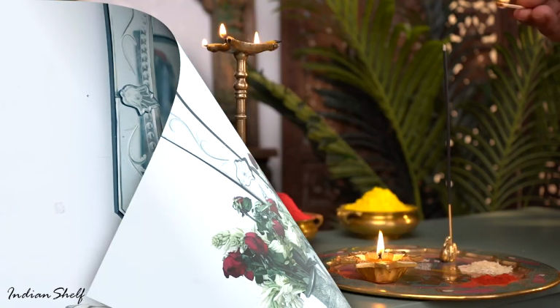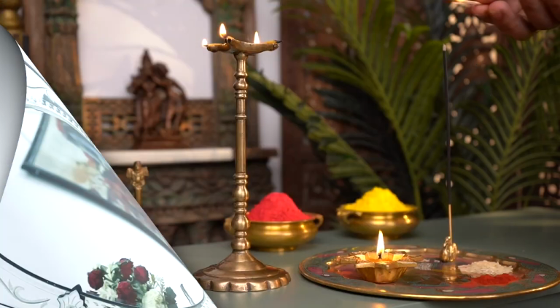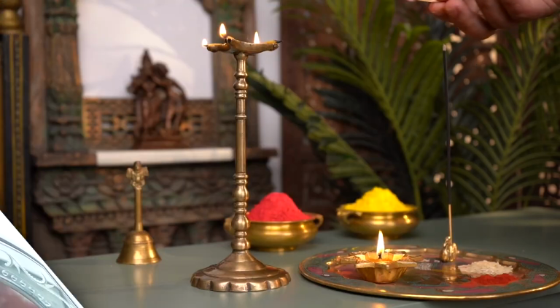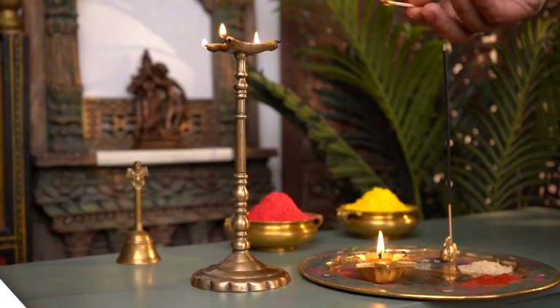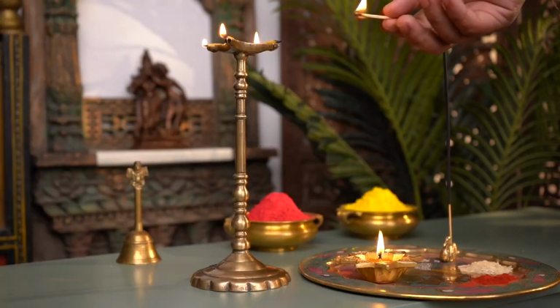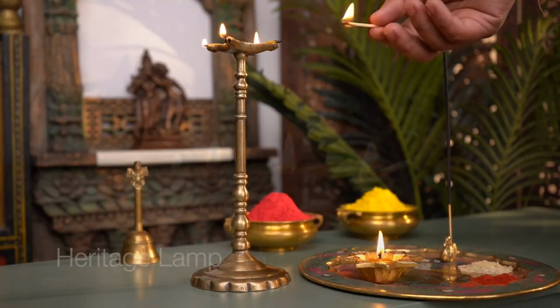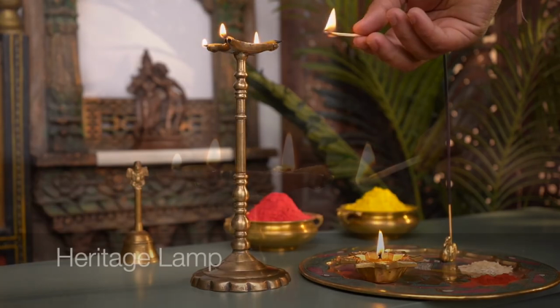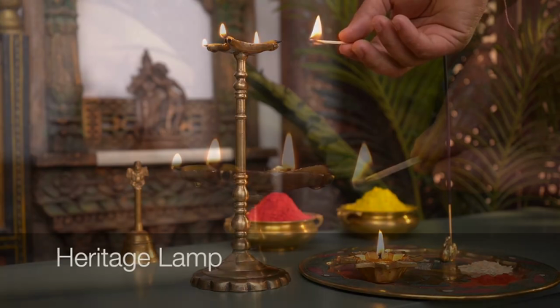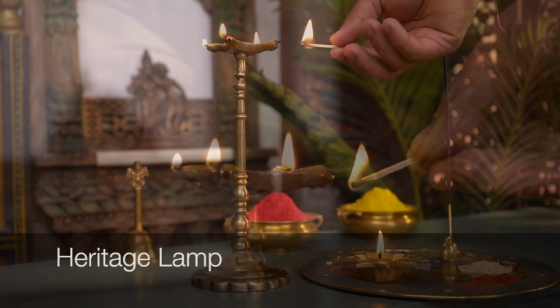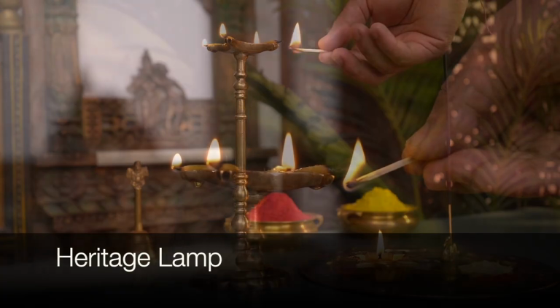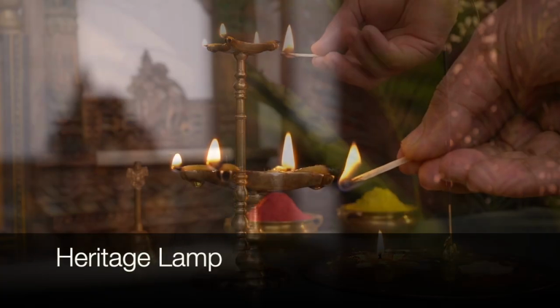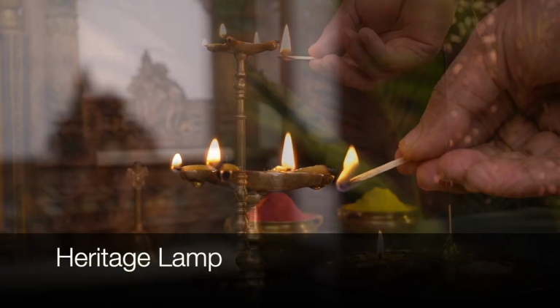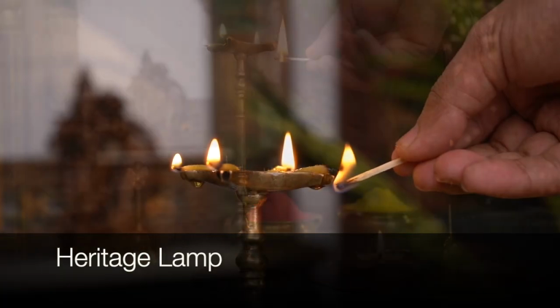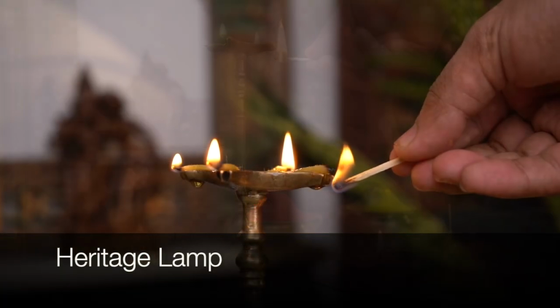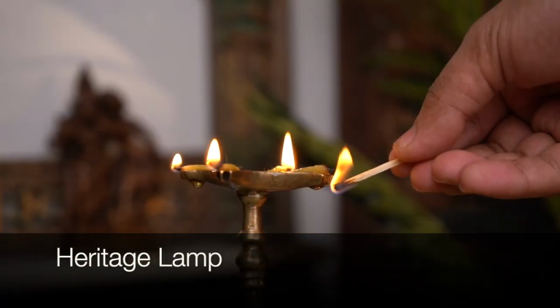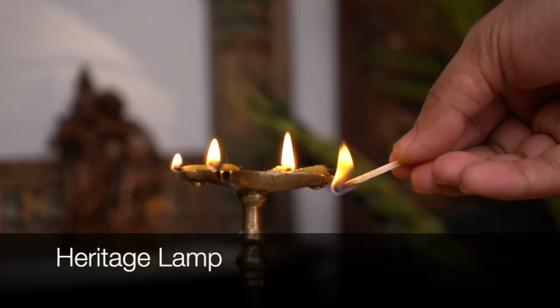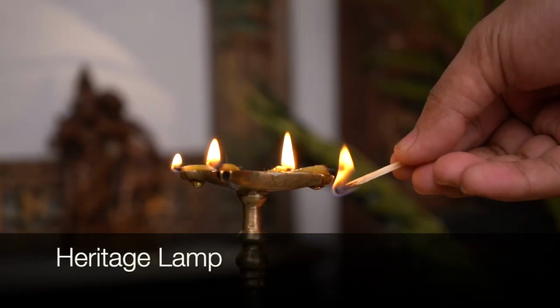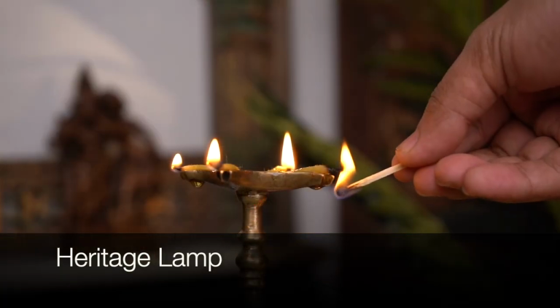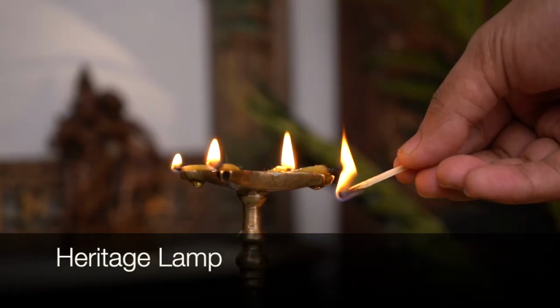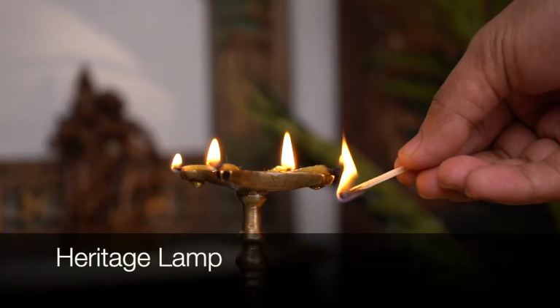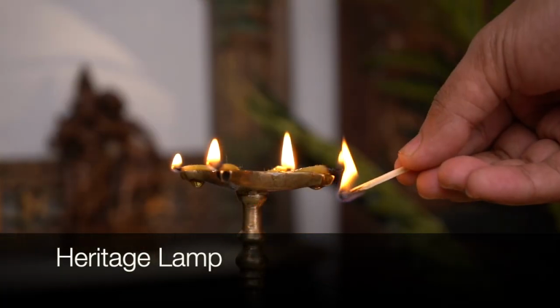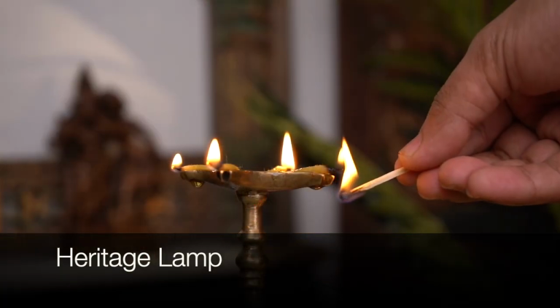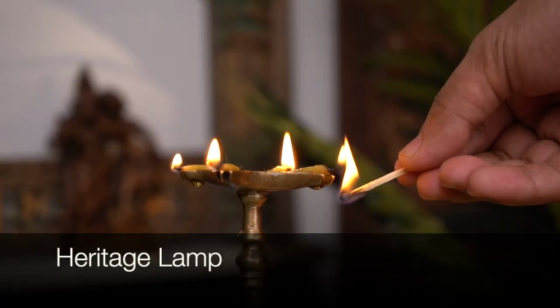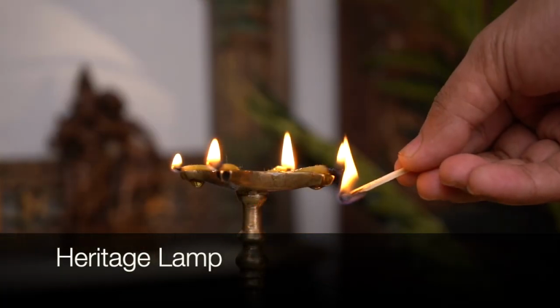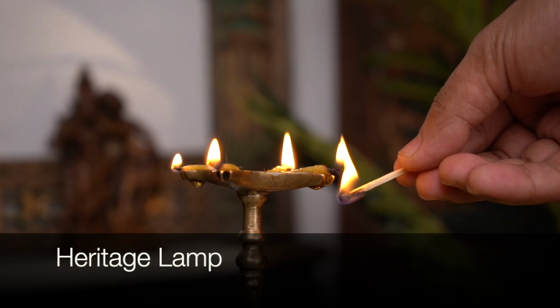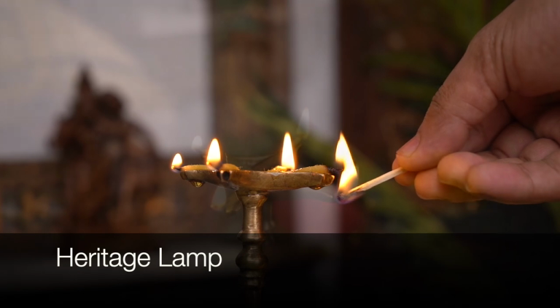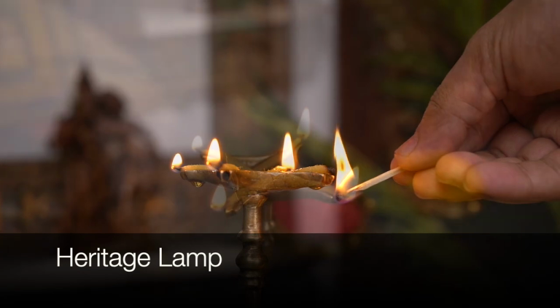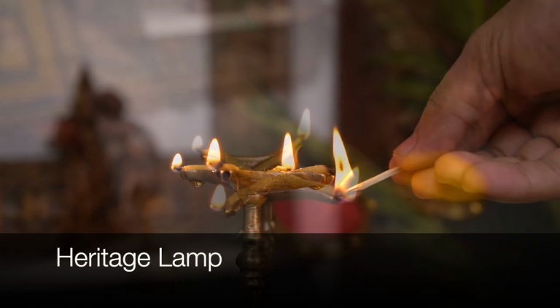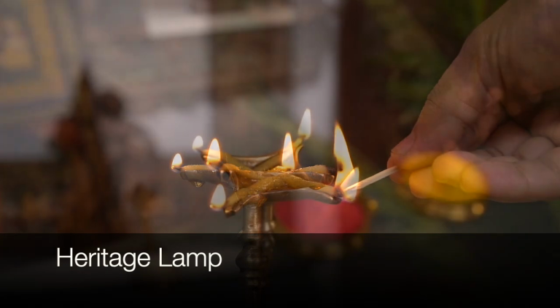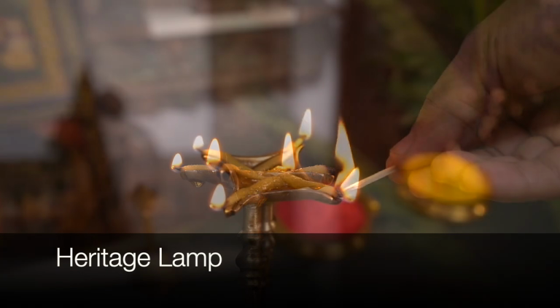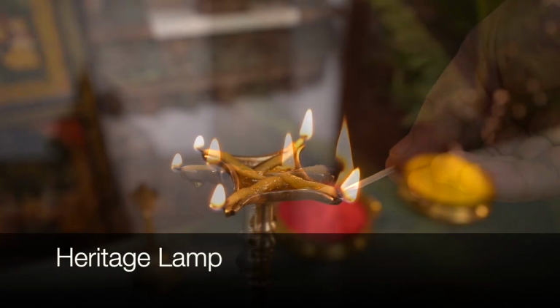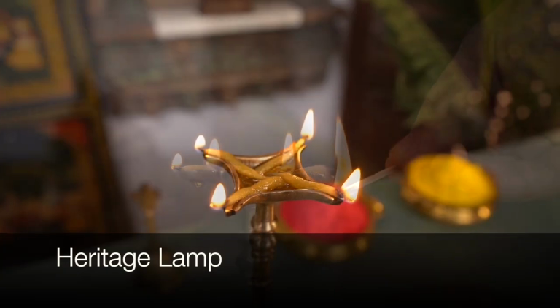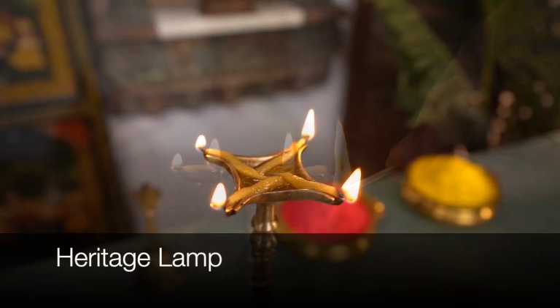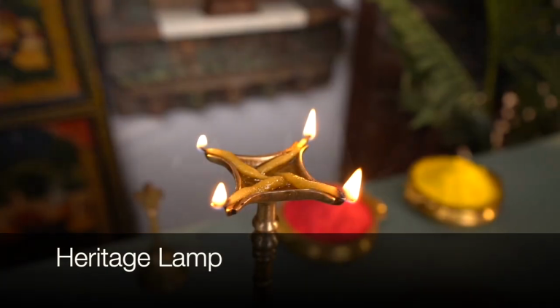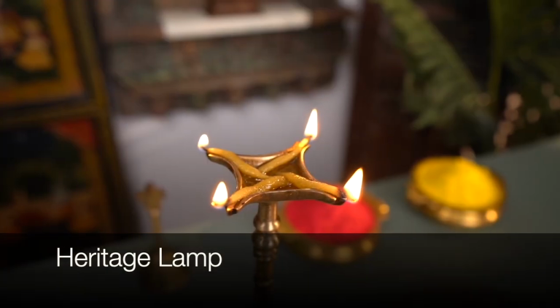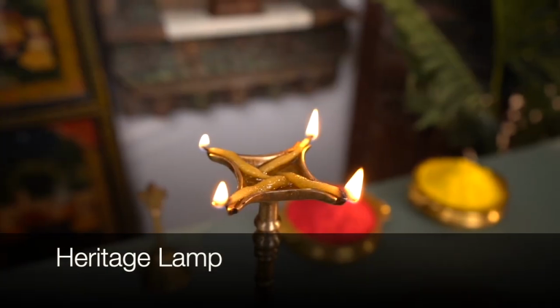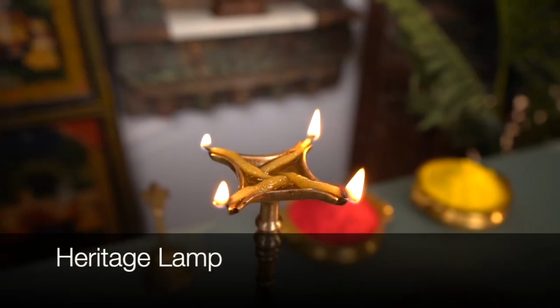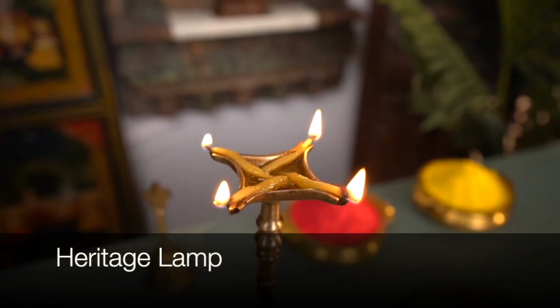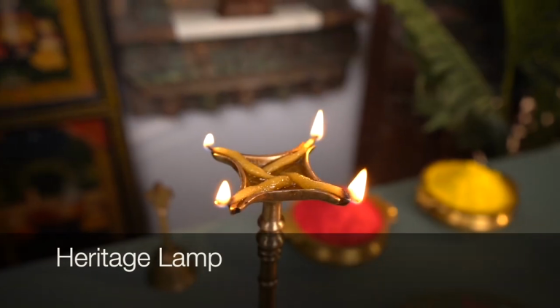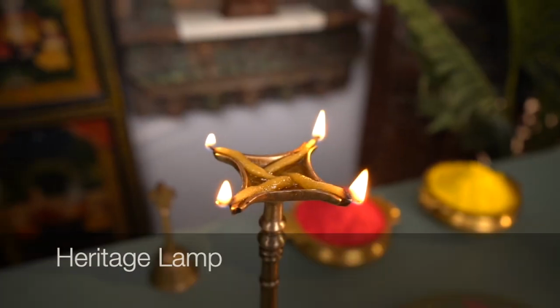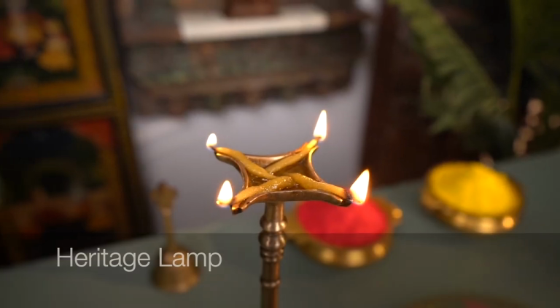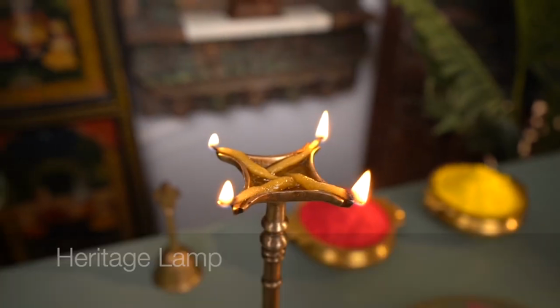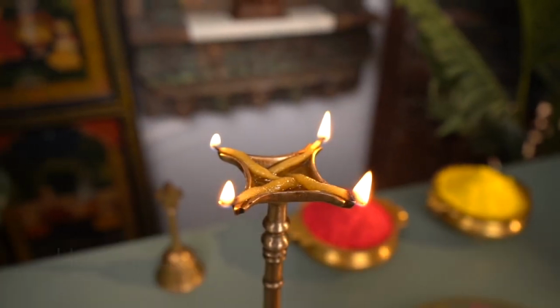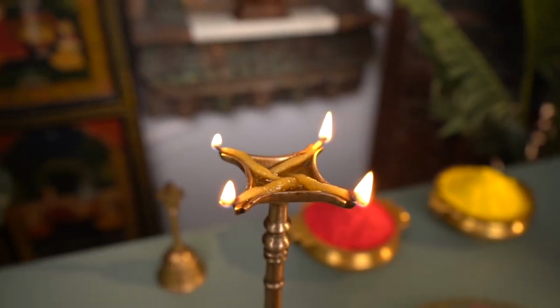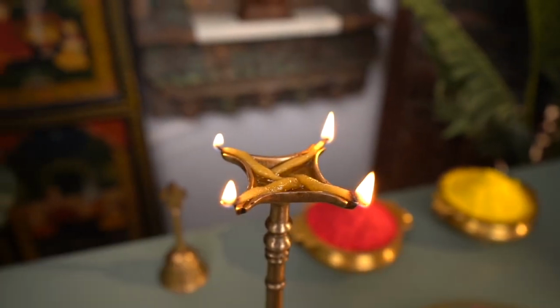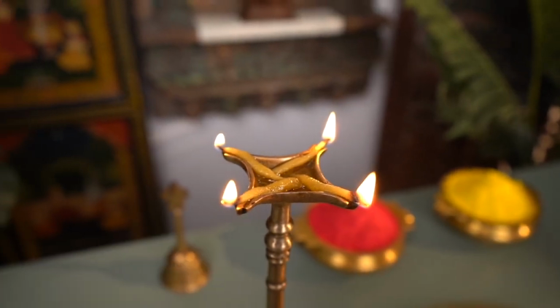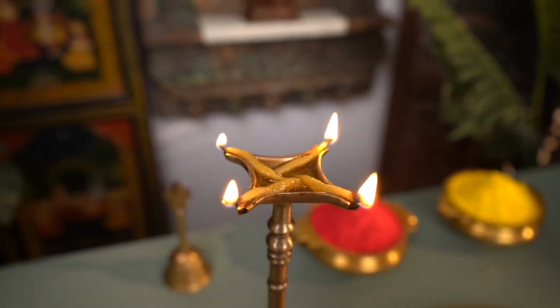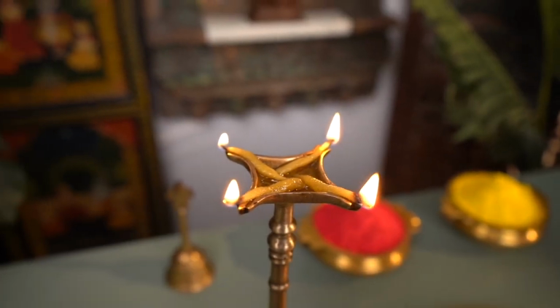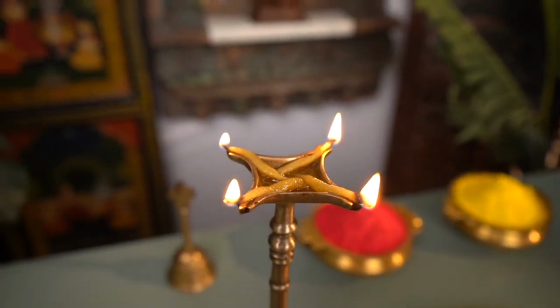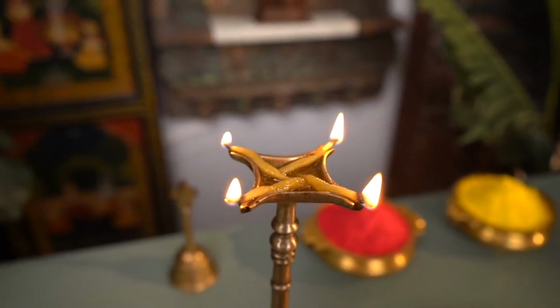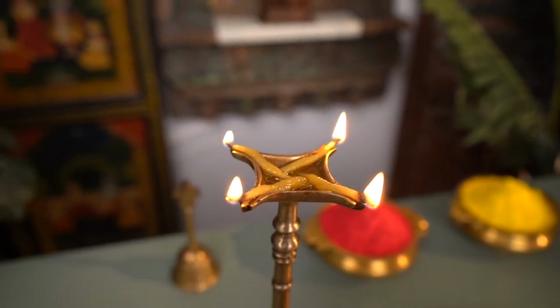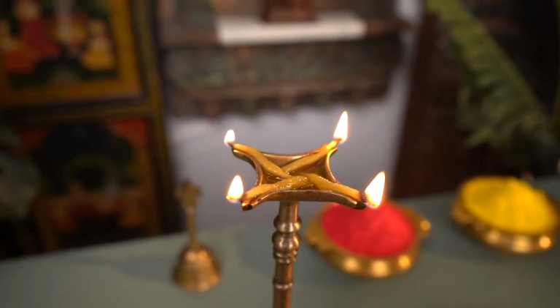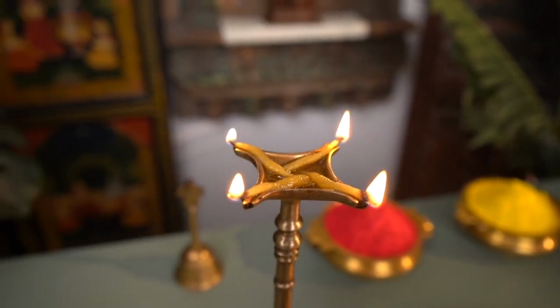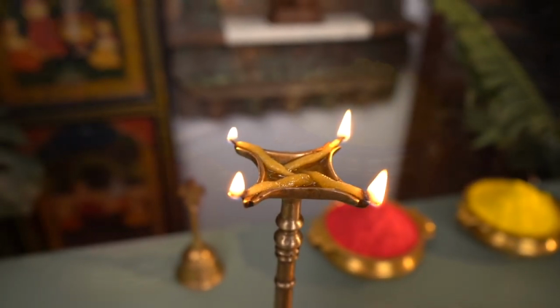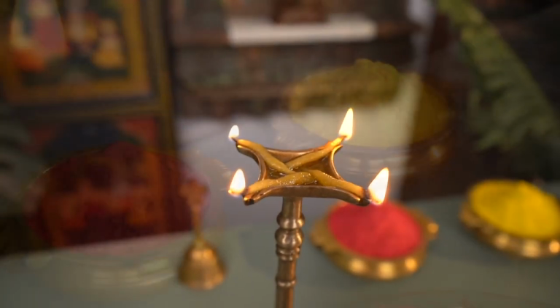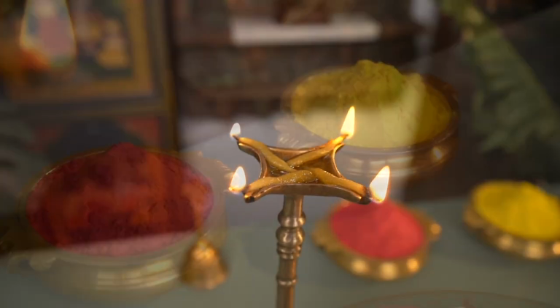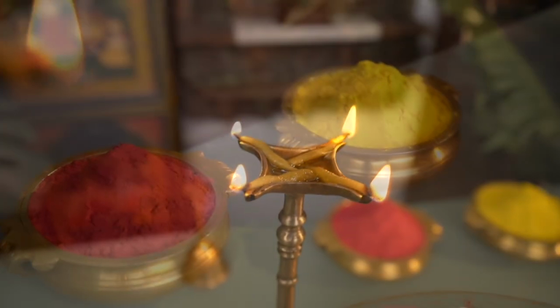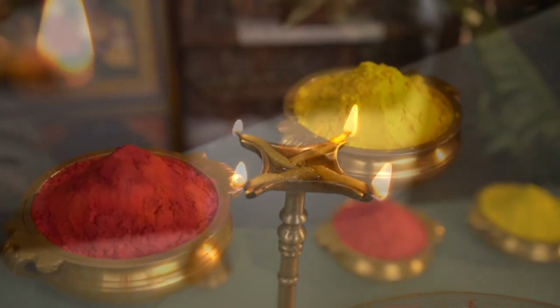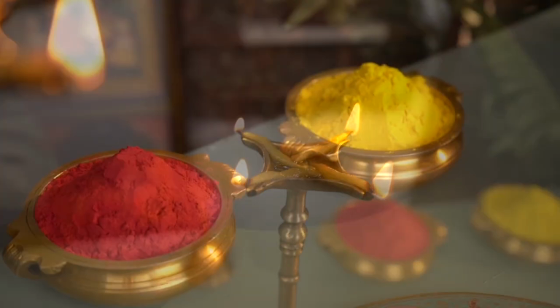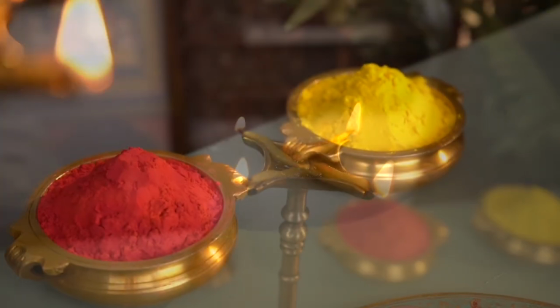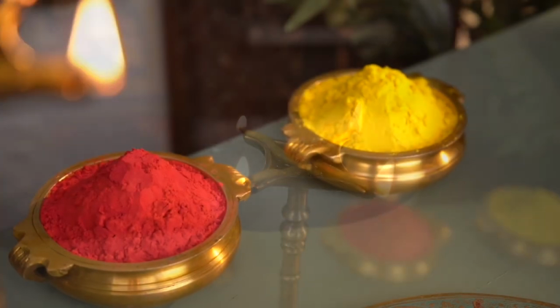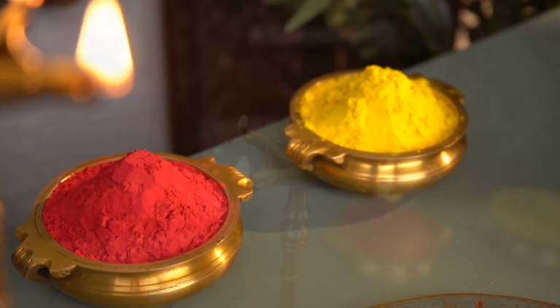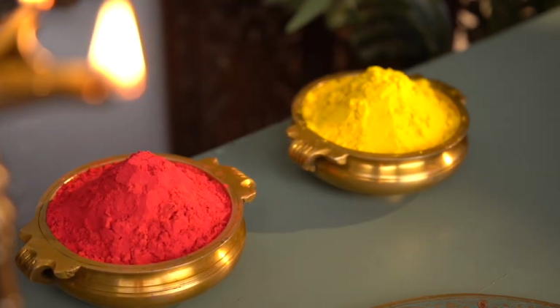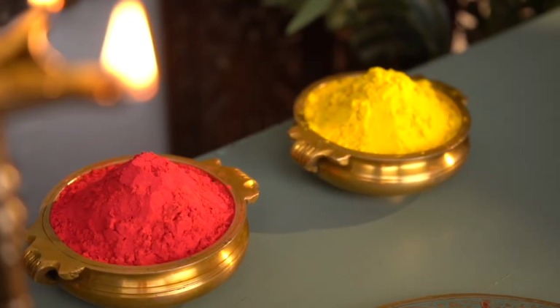Next on our list is the heritage lamp. Illuminate your space with a heritage lamp, a timeless home decor piece.